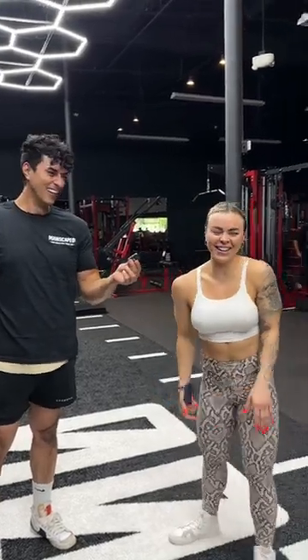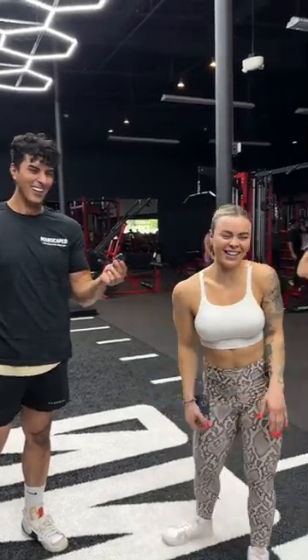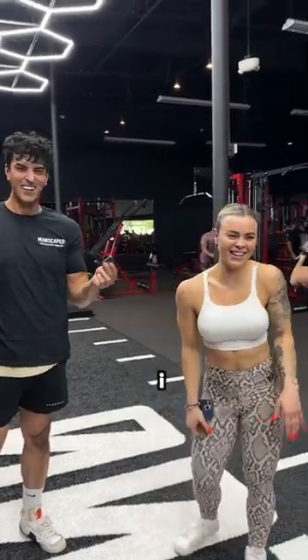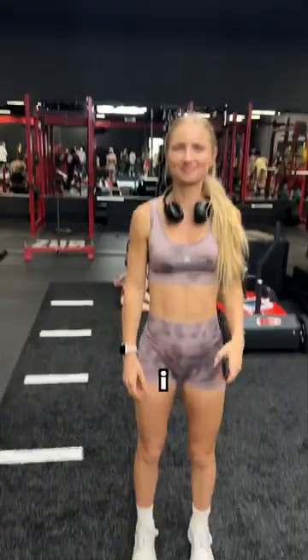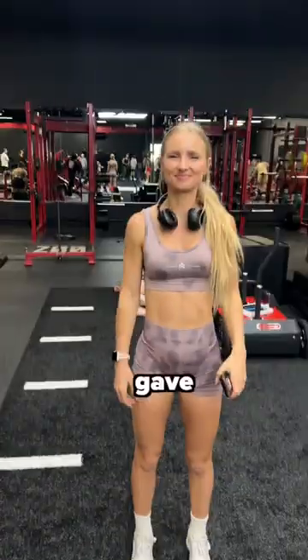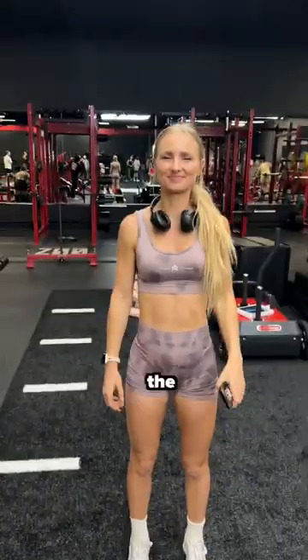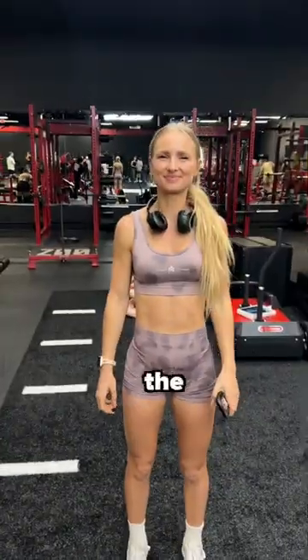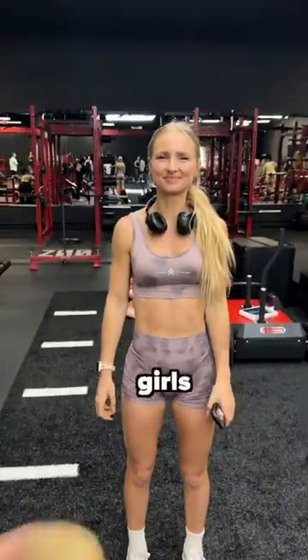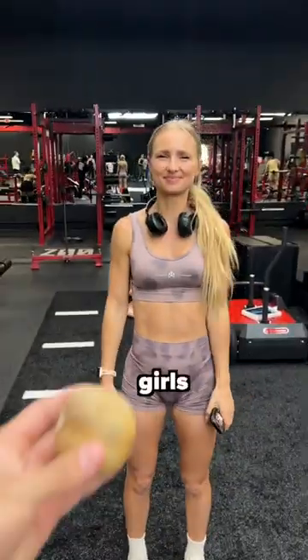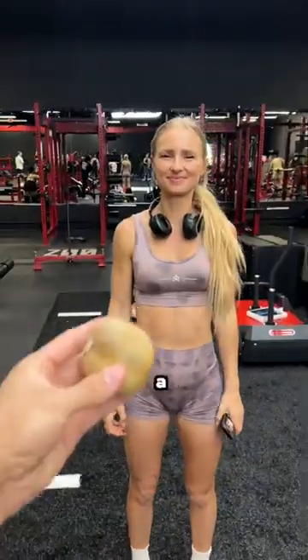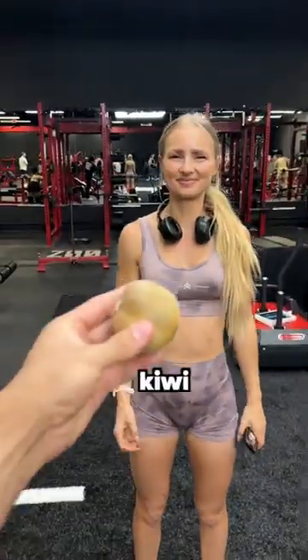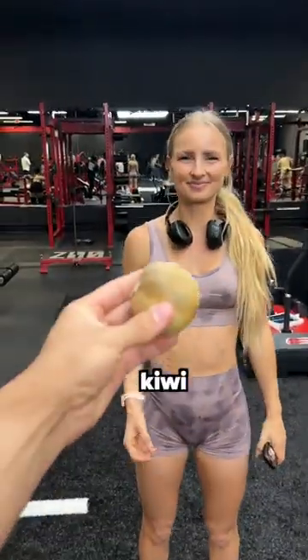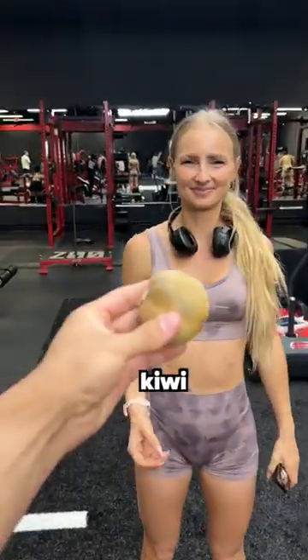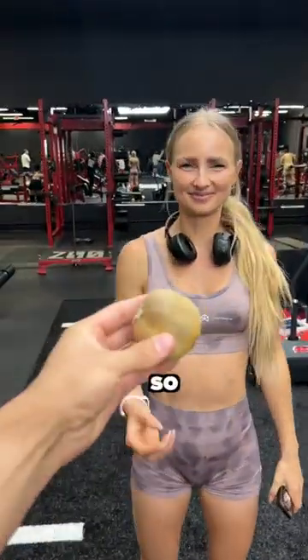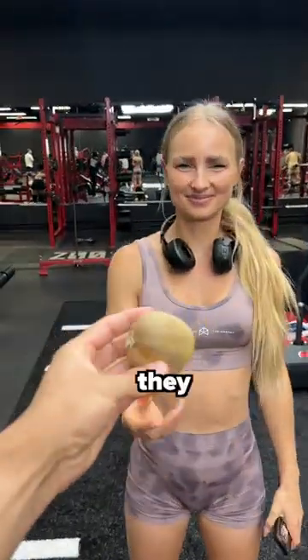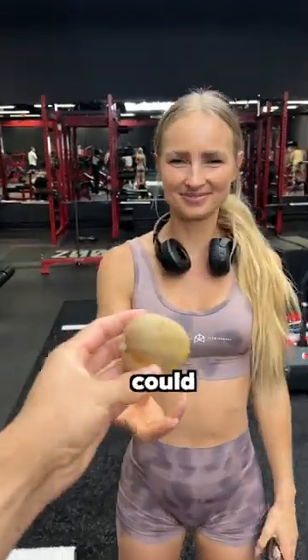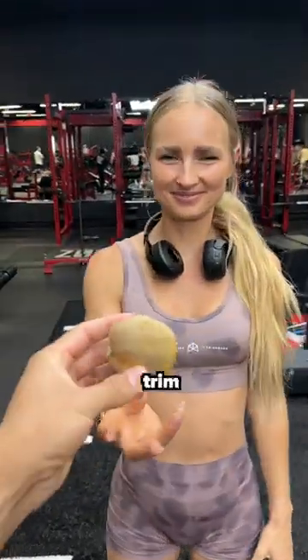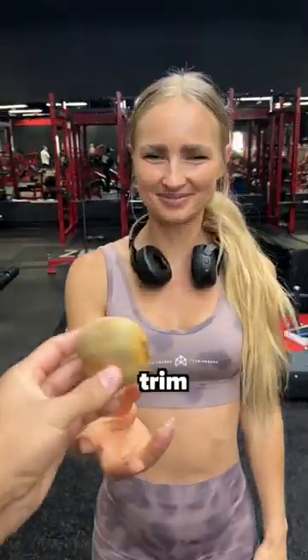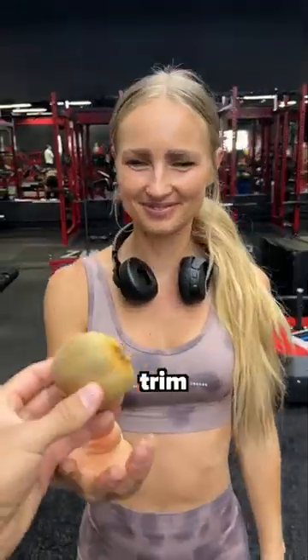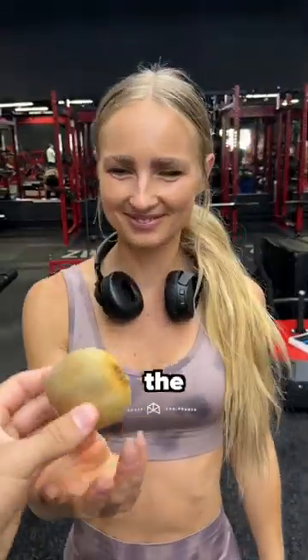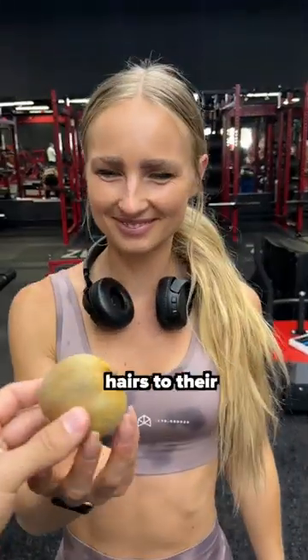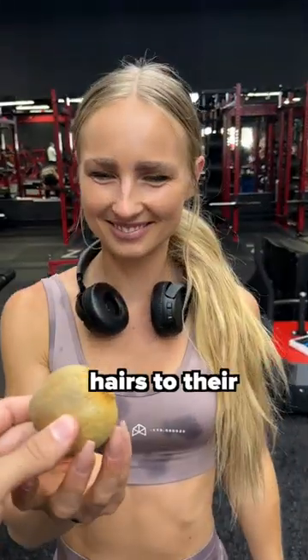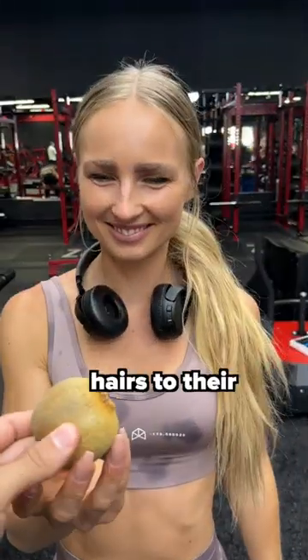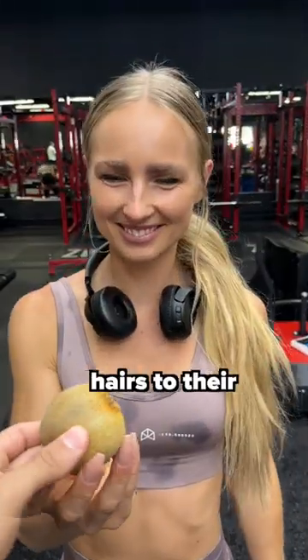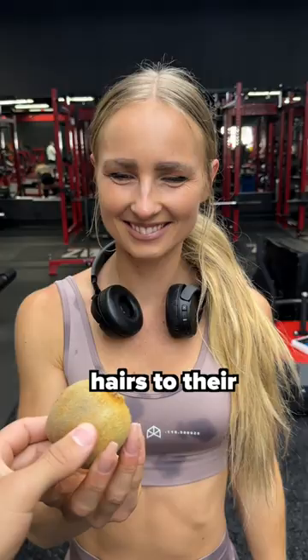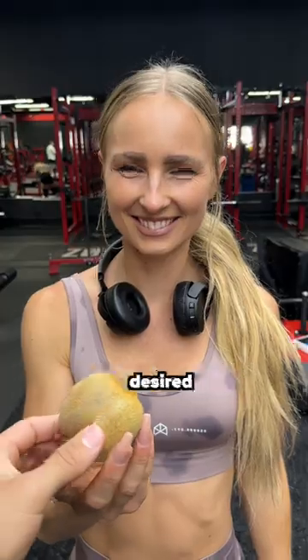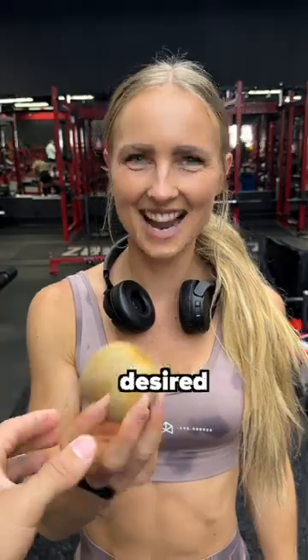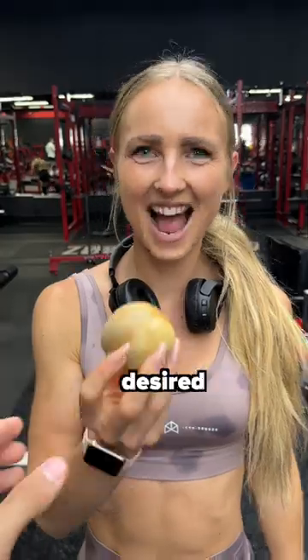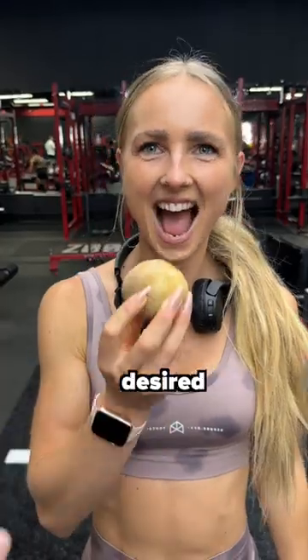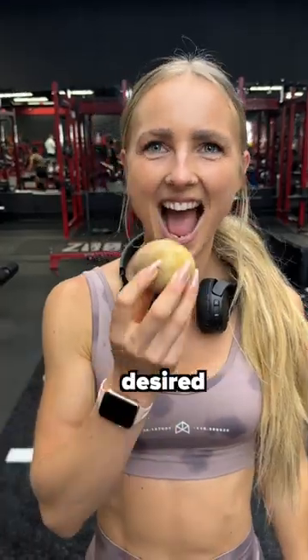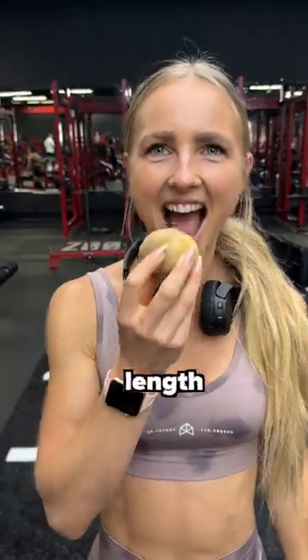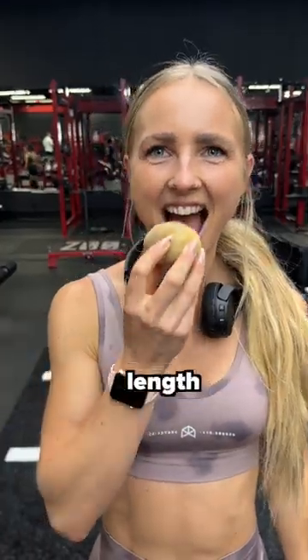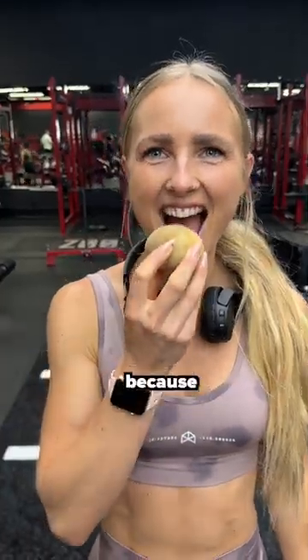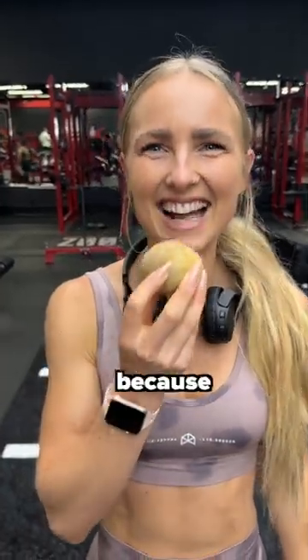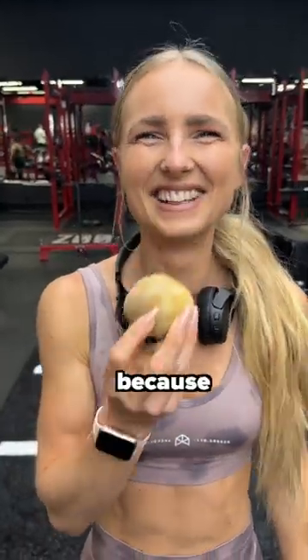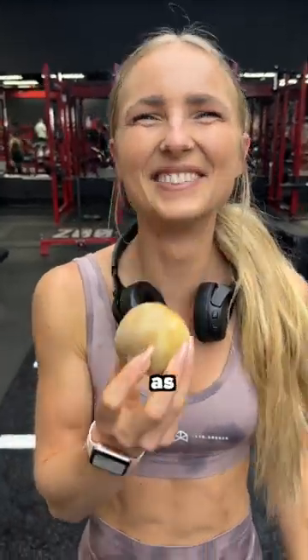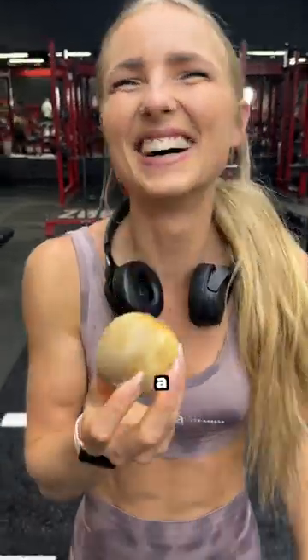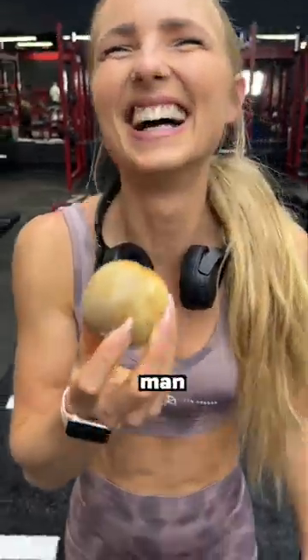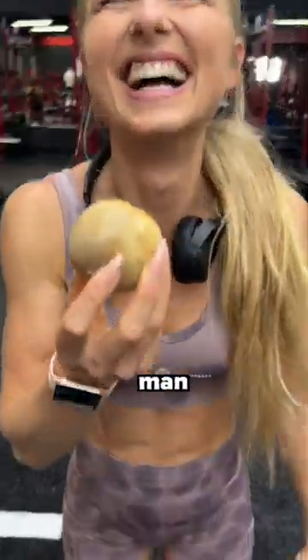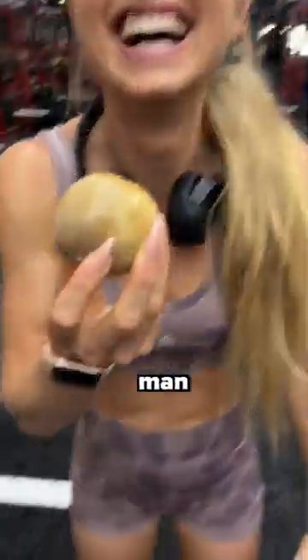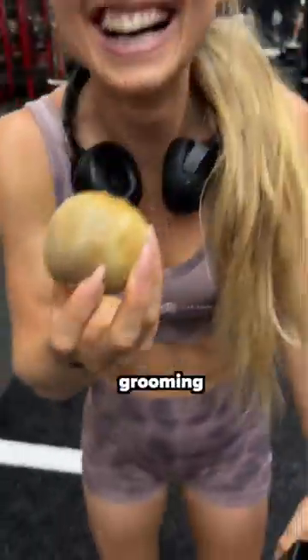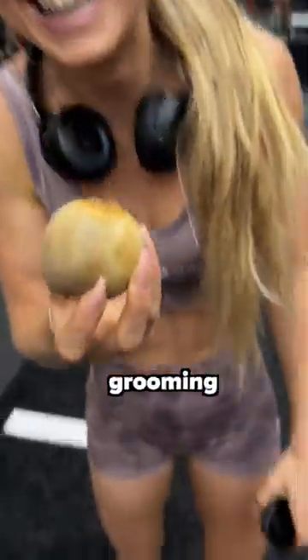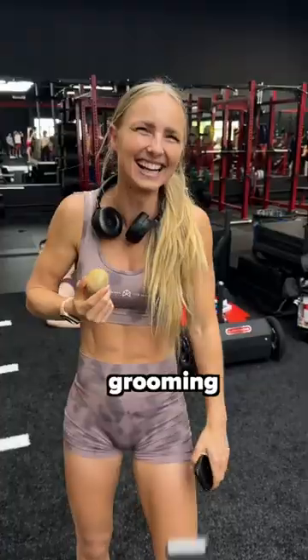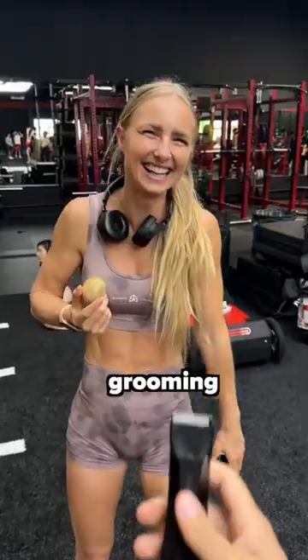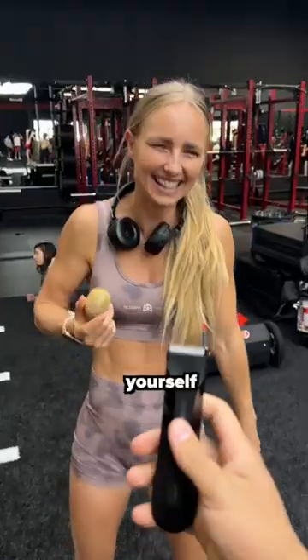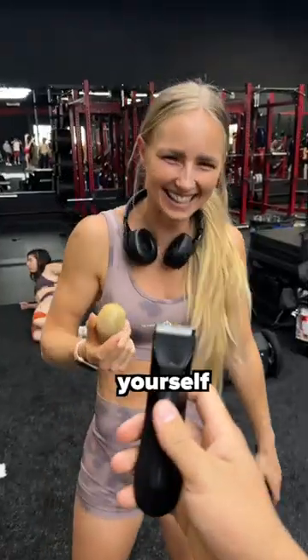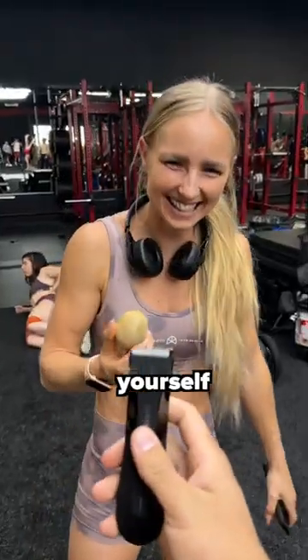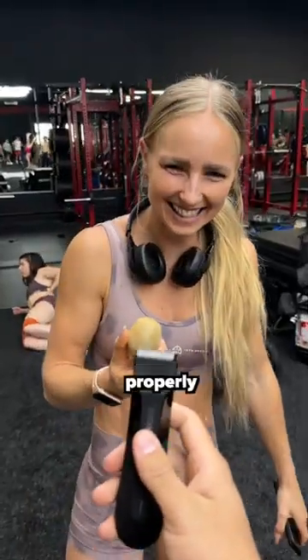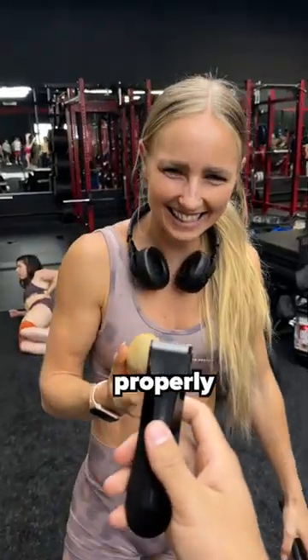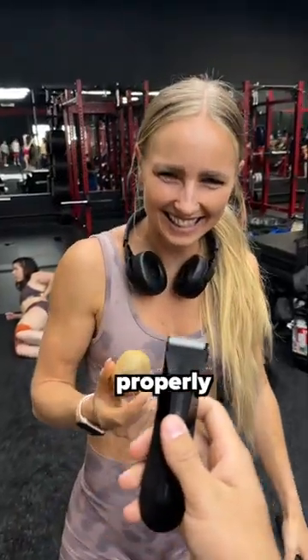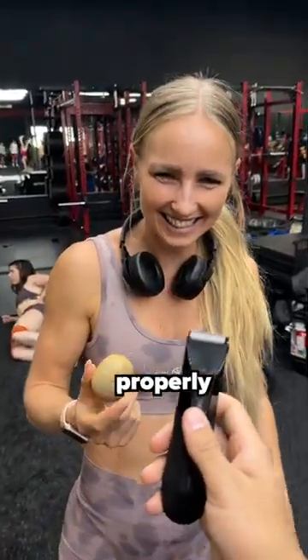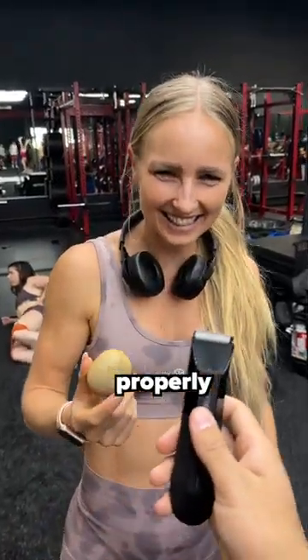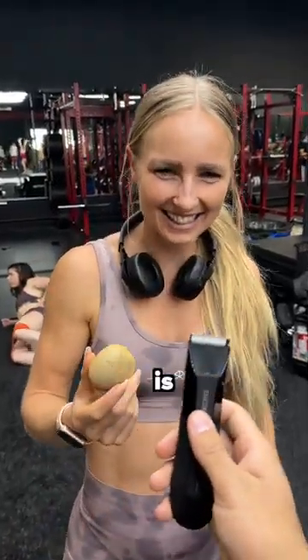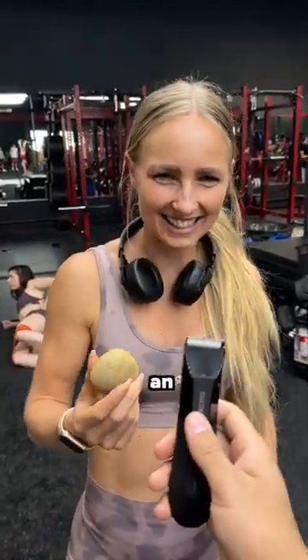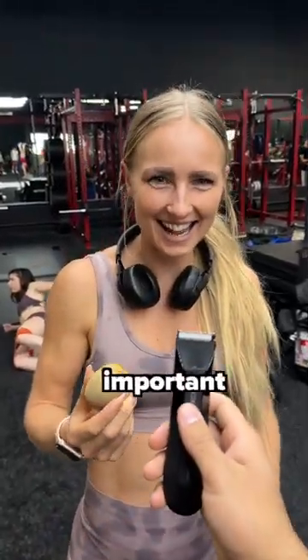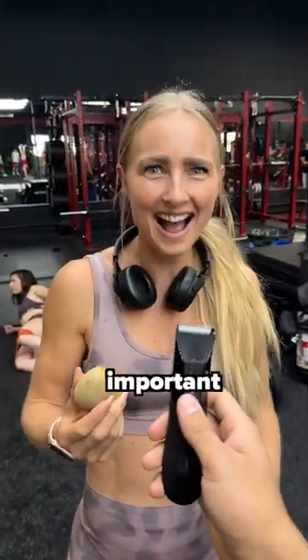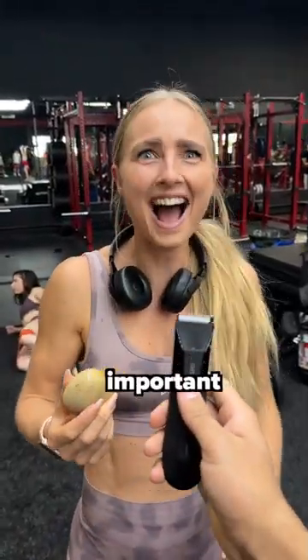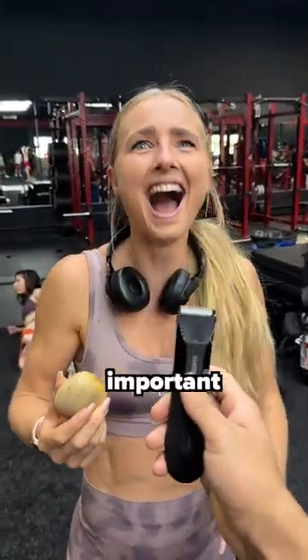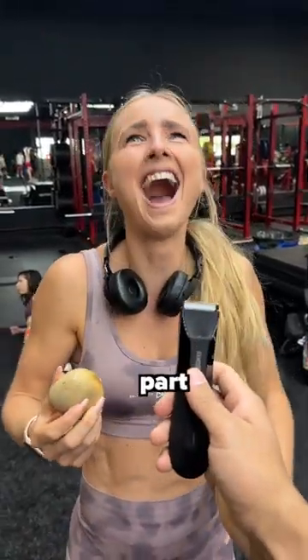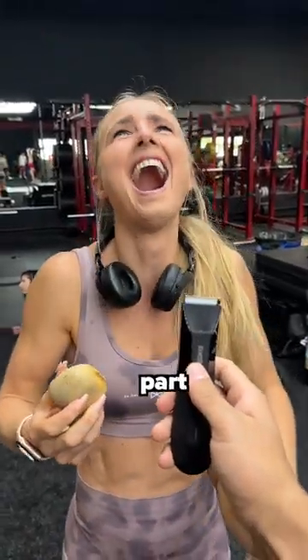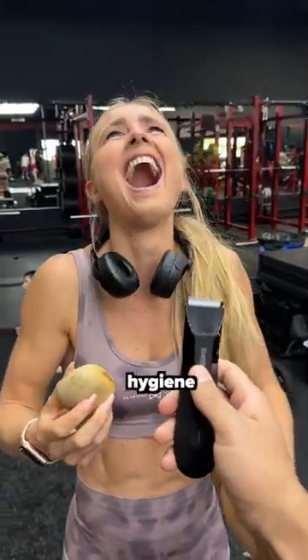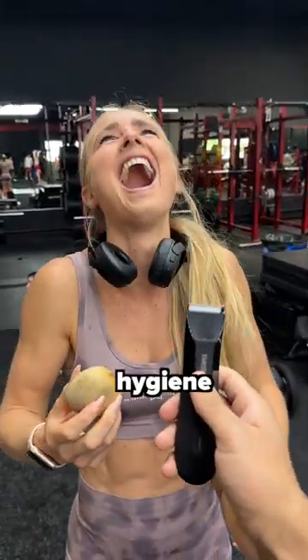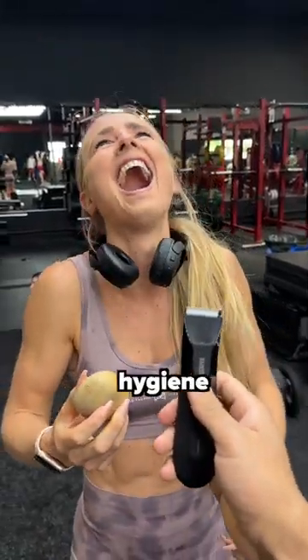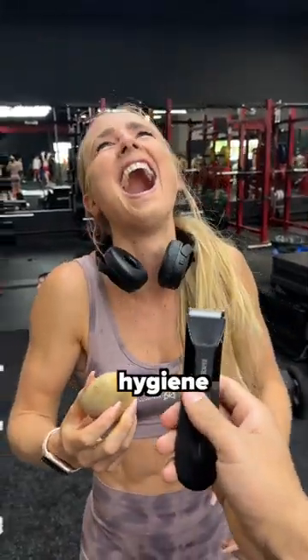I gave these girls a kiwi so they could trim their hairs to their desired length, because as a man, grooming yourself properly is an important part of hygiene.